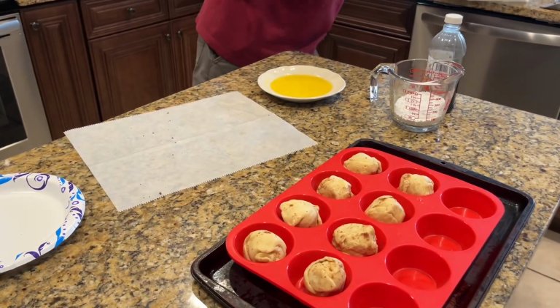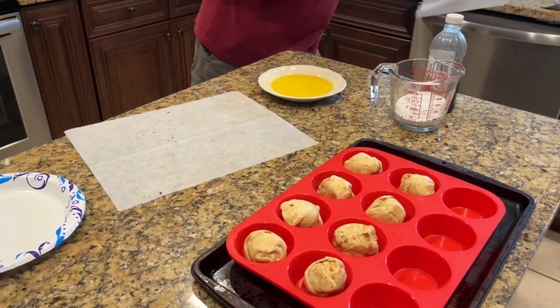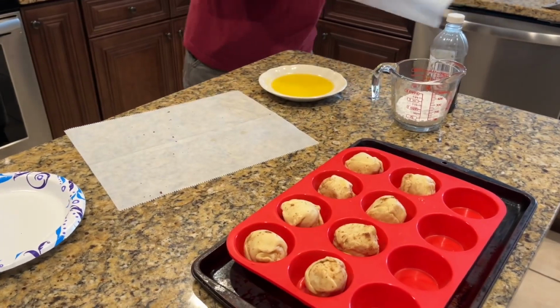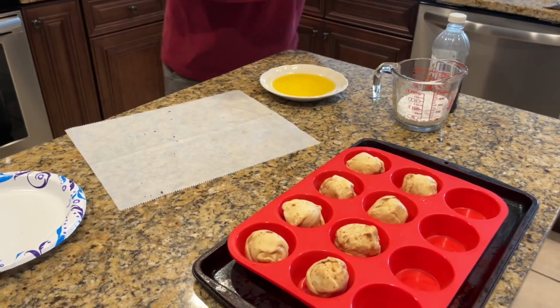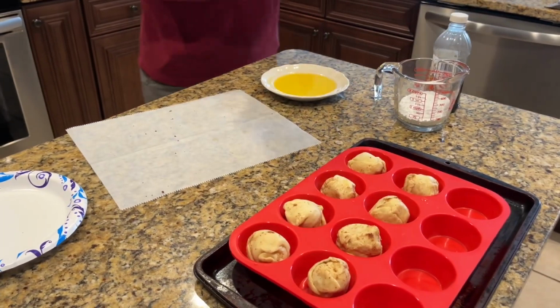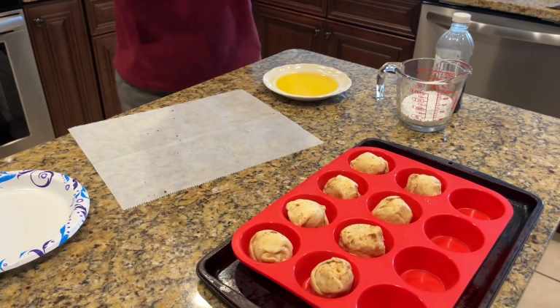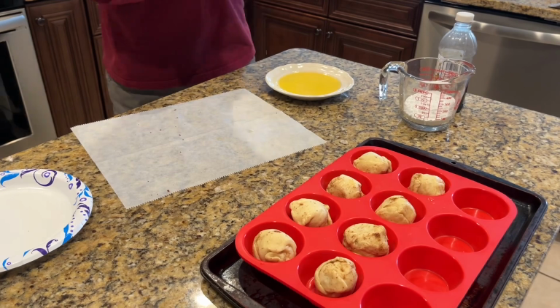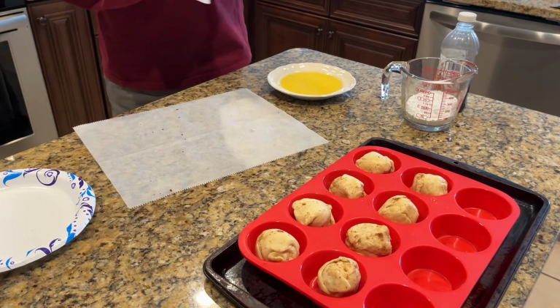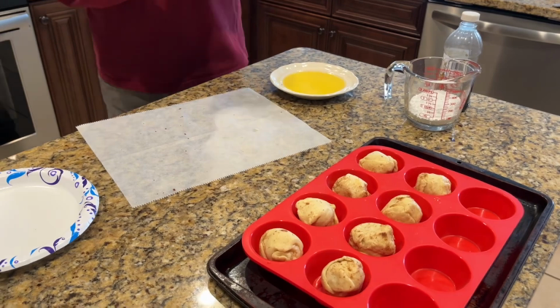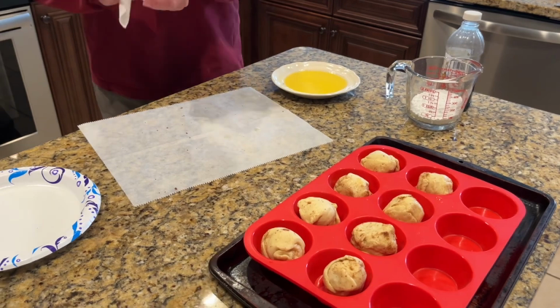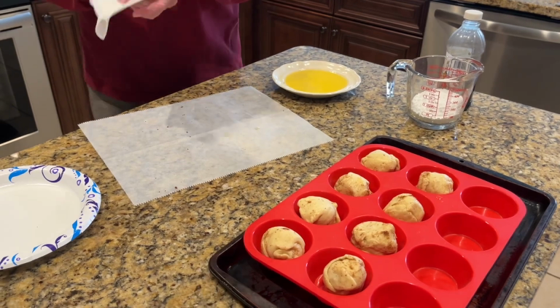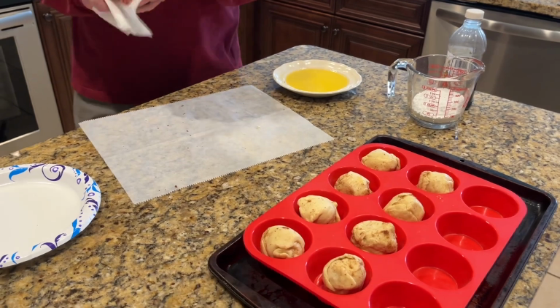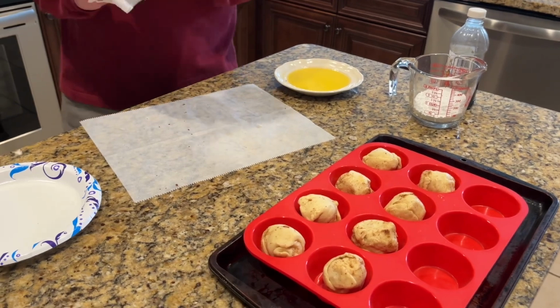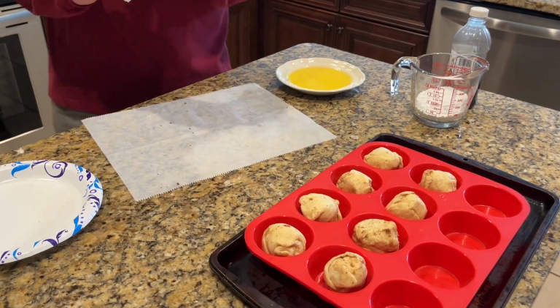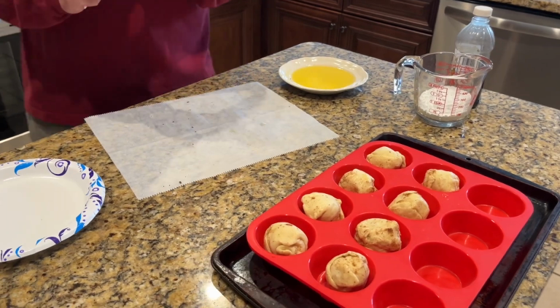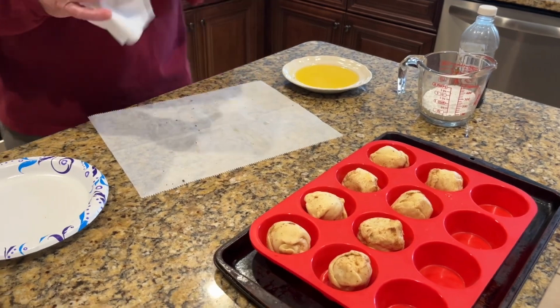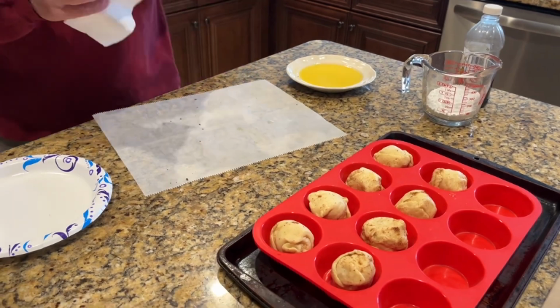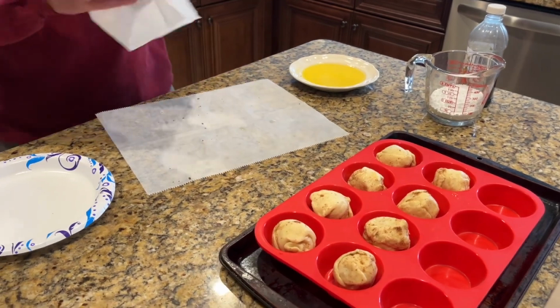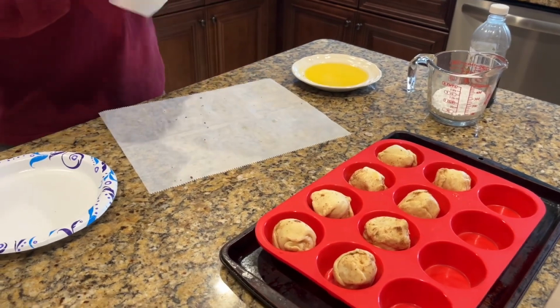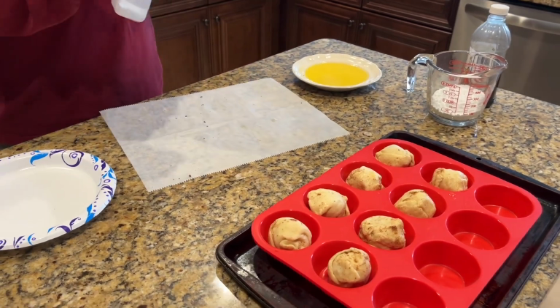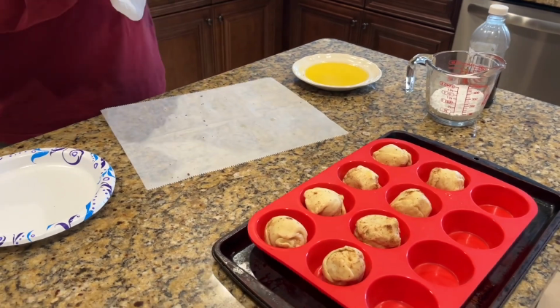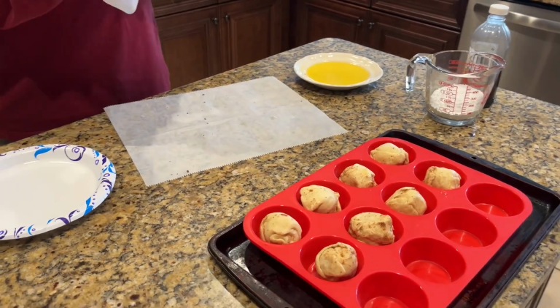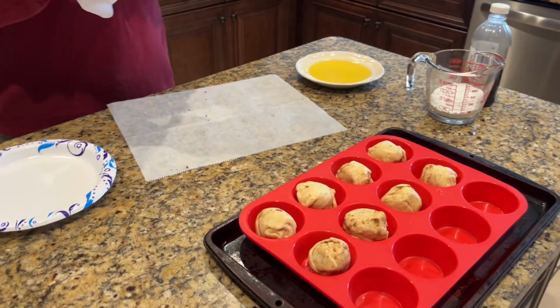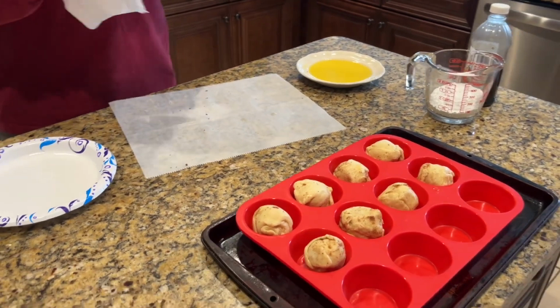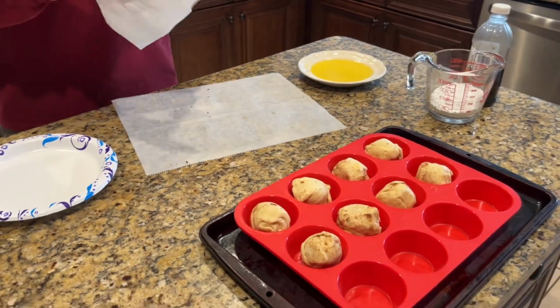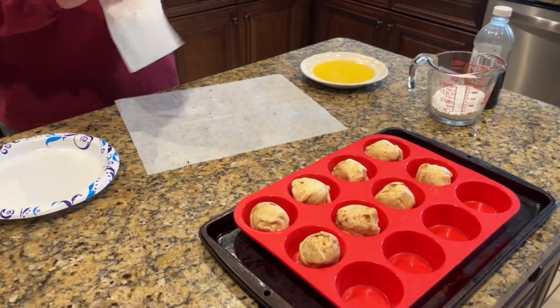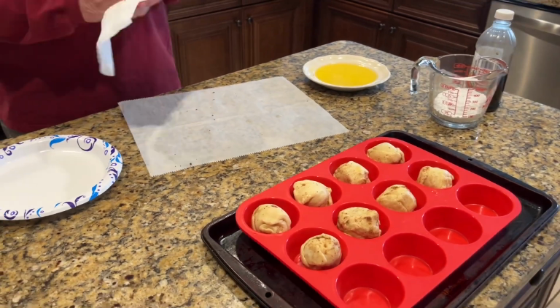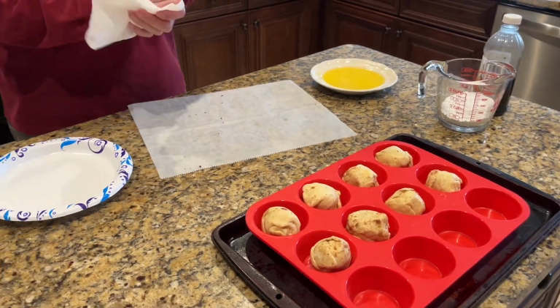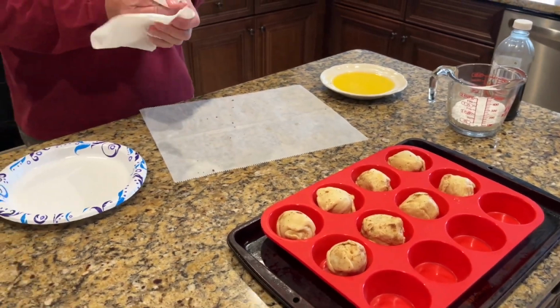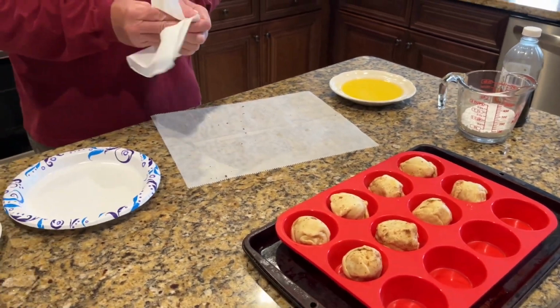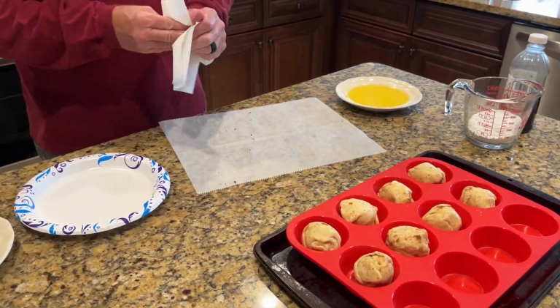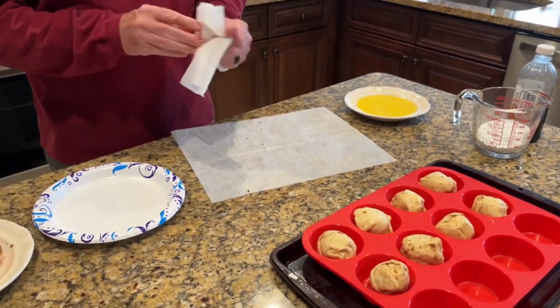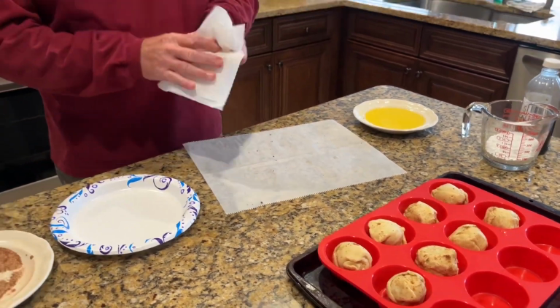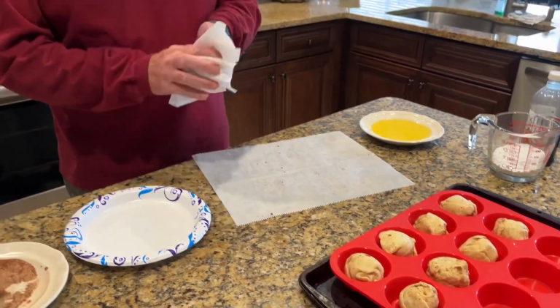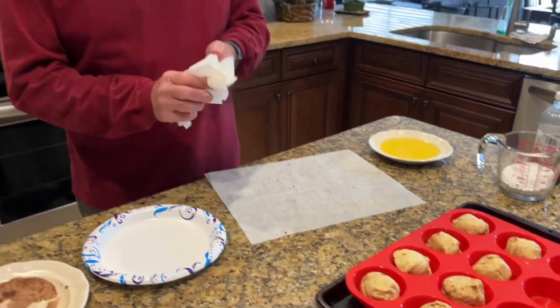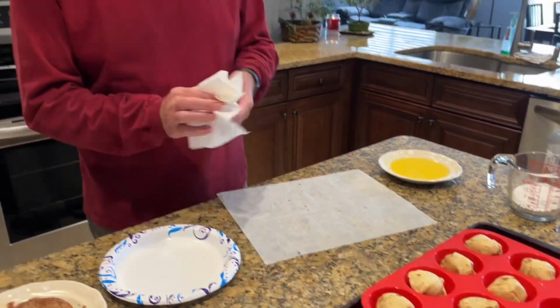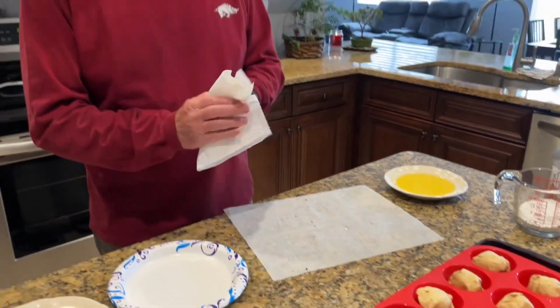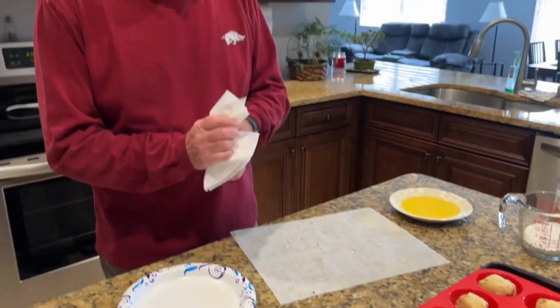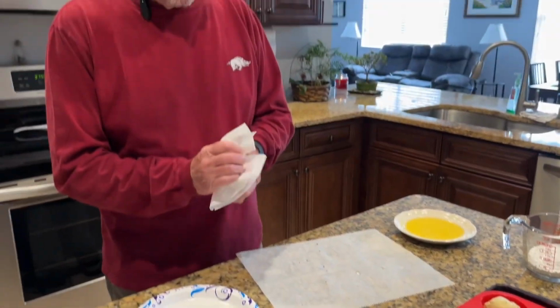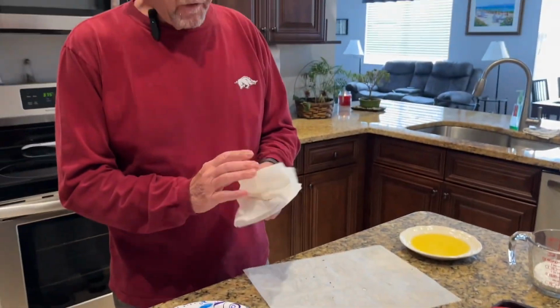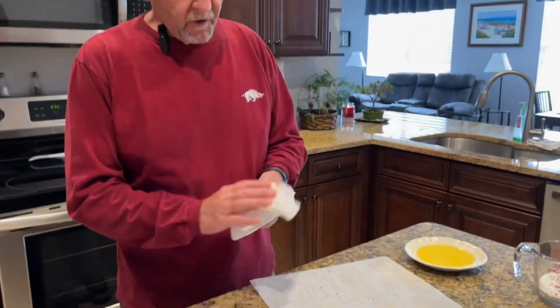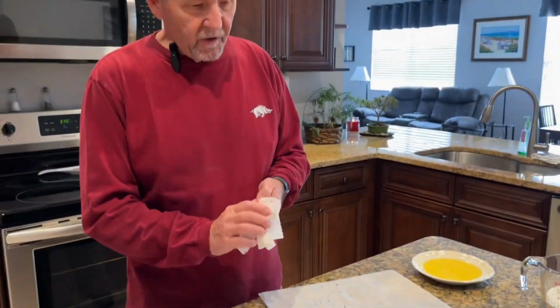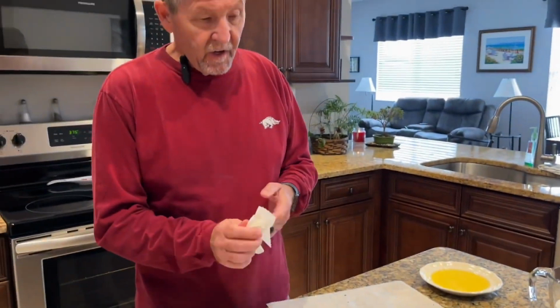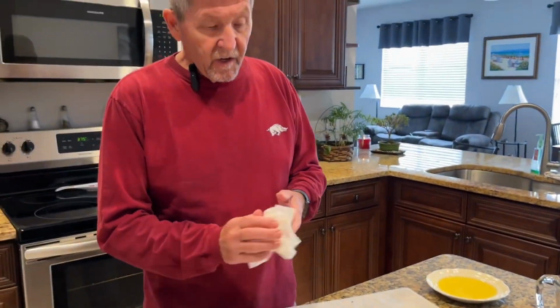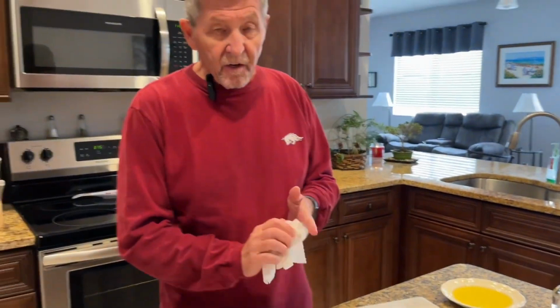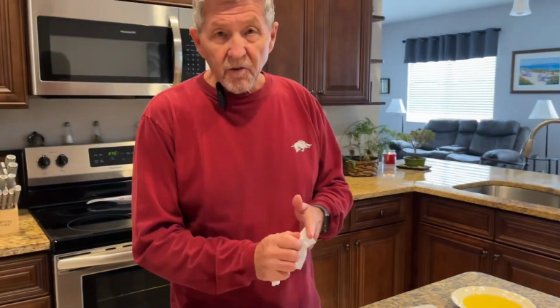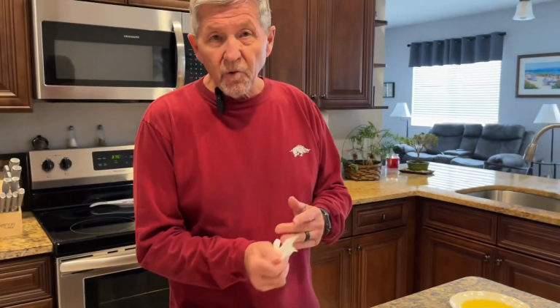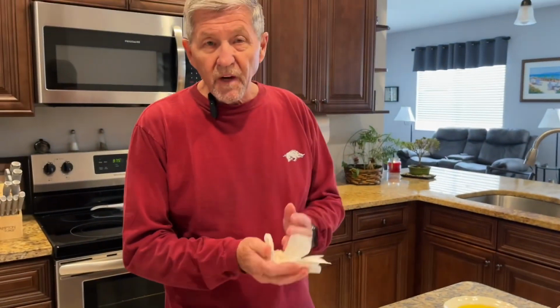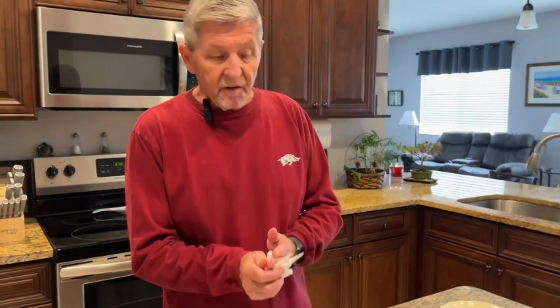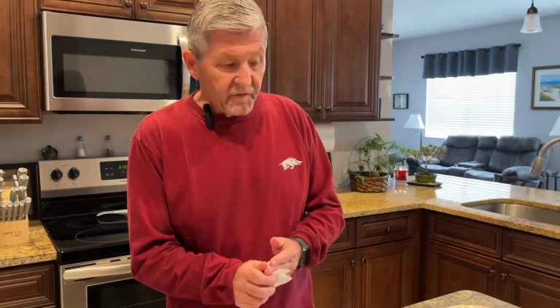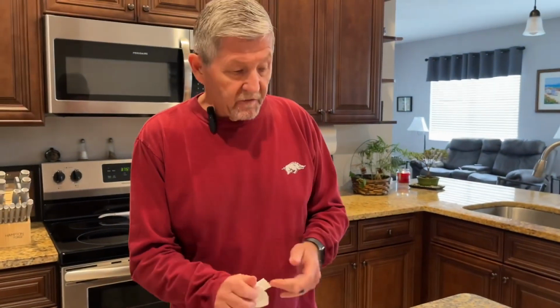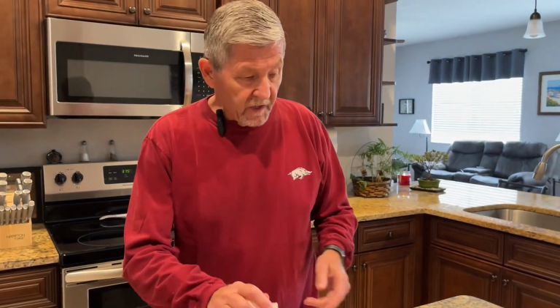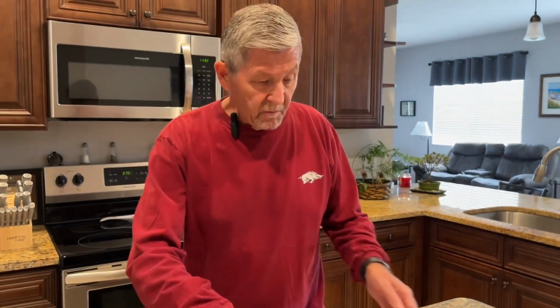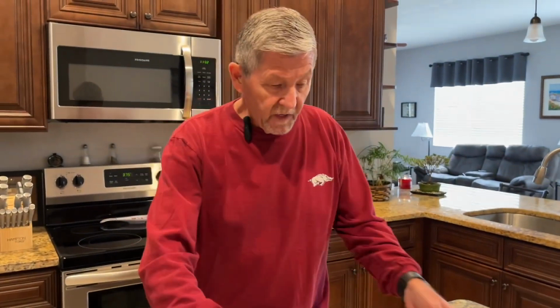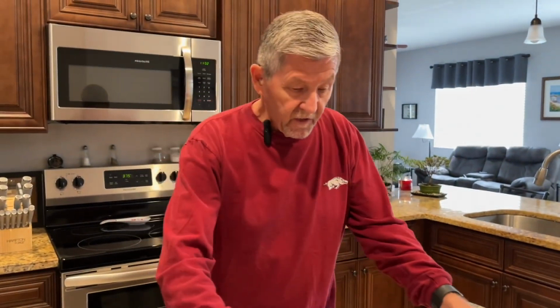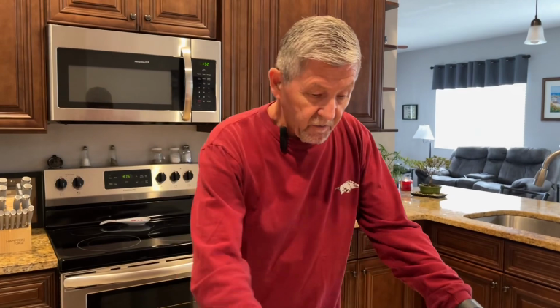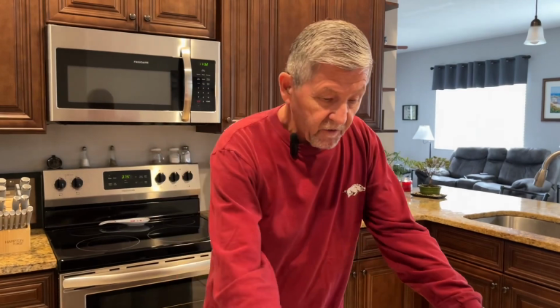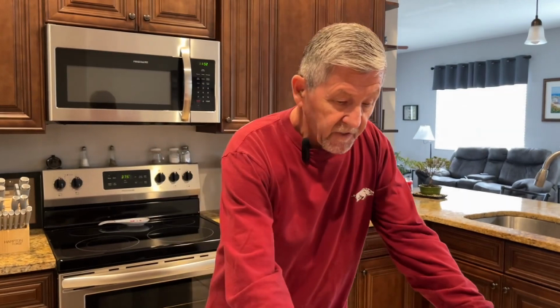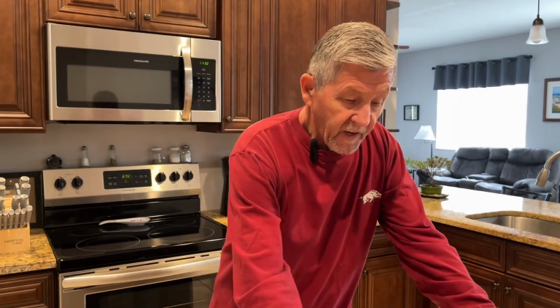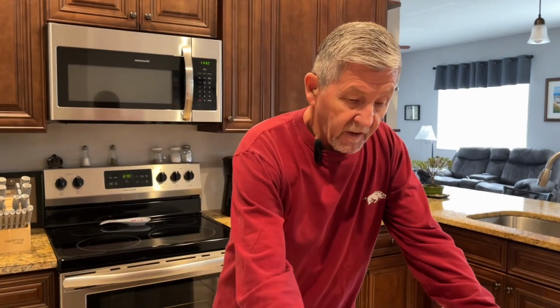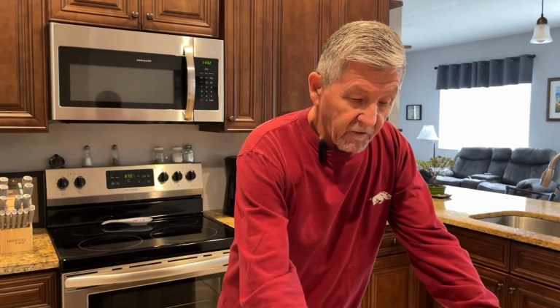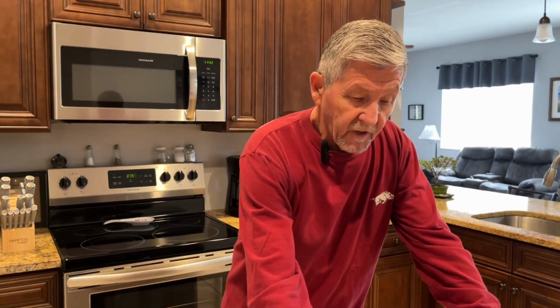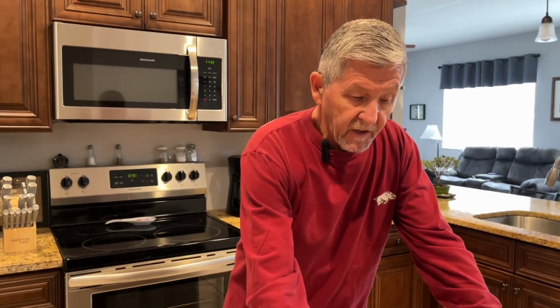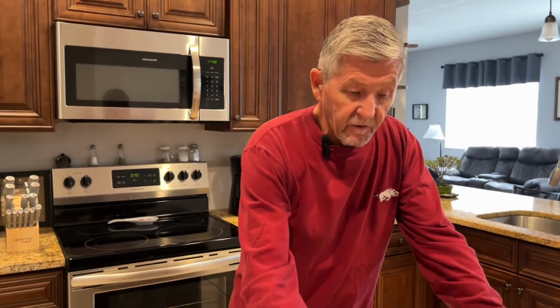Put them in a 375 degree oven and bake for 12 to 15 minutes — we'll see how long it goes.